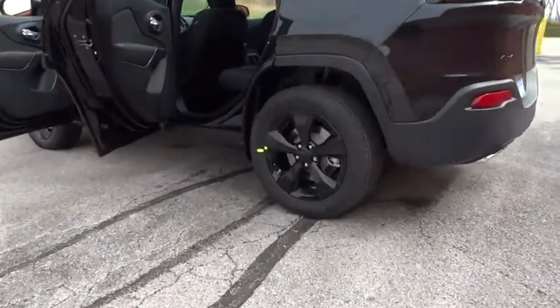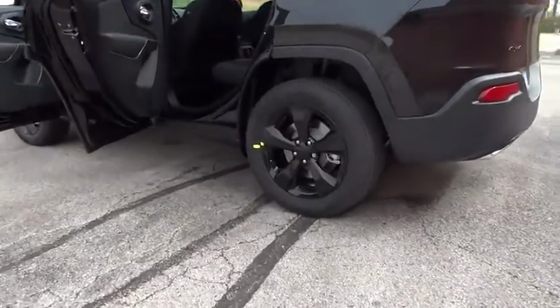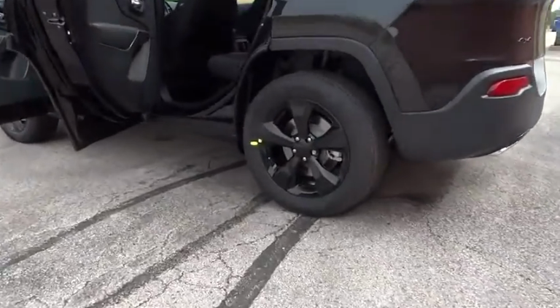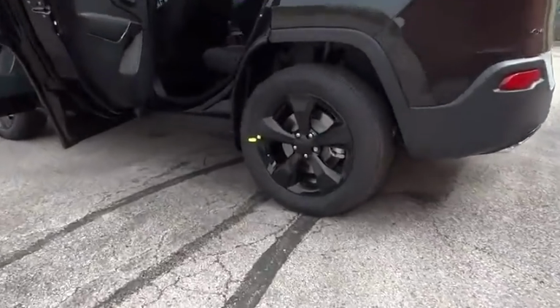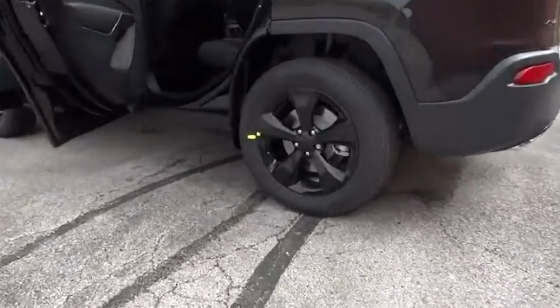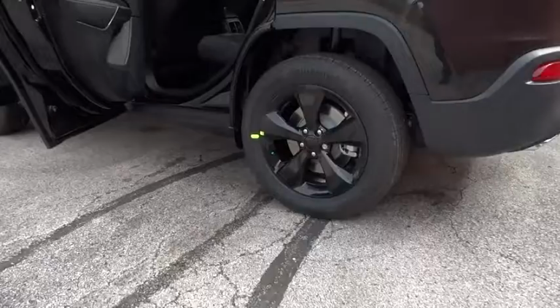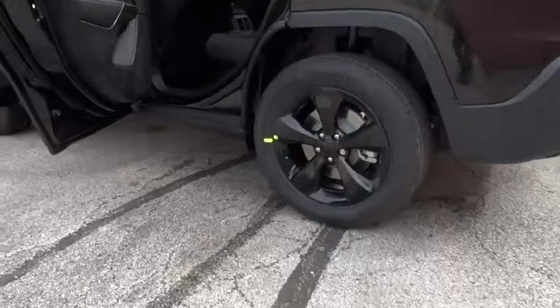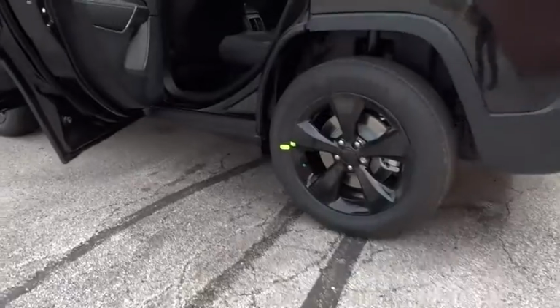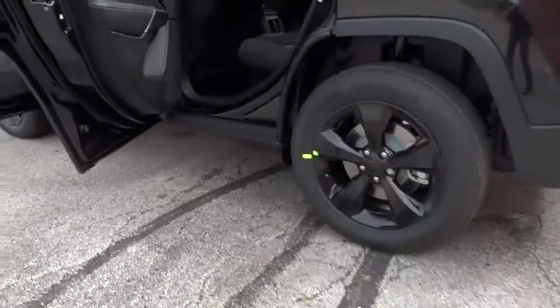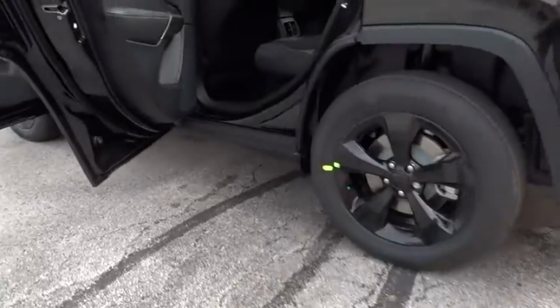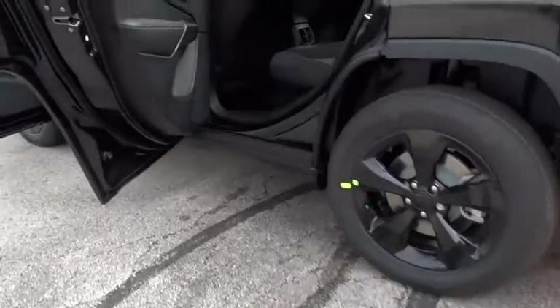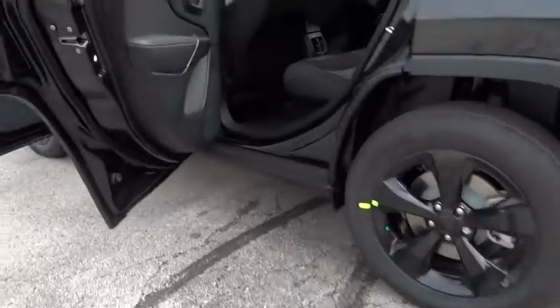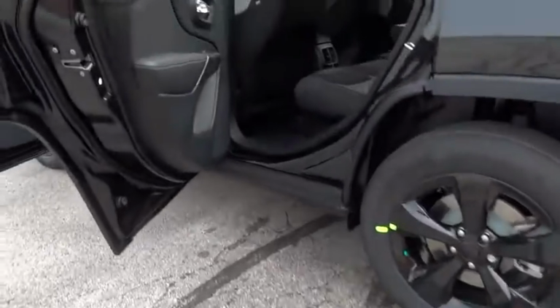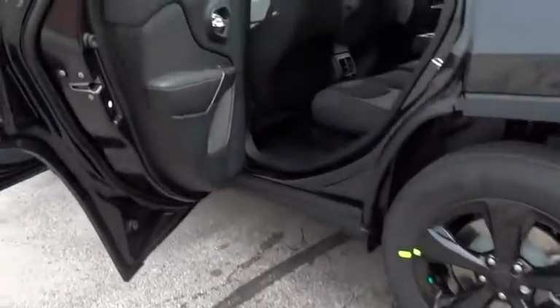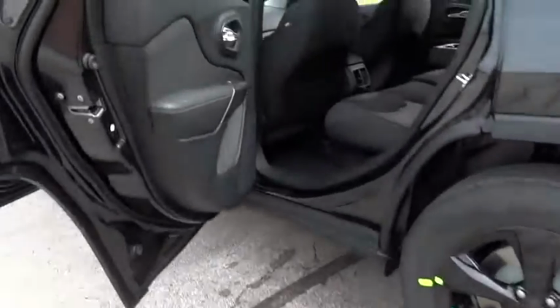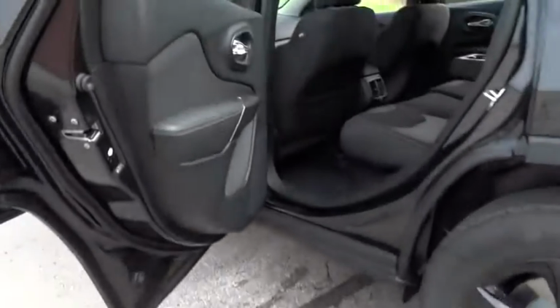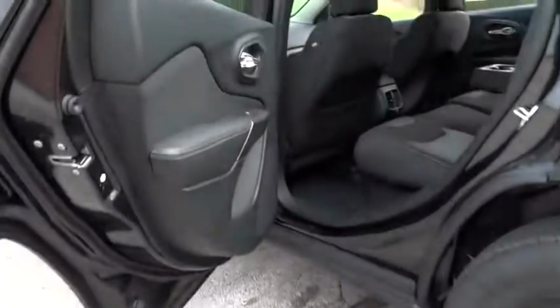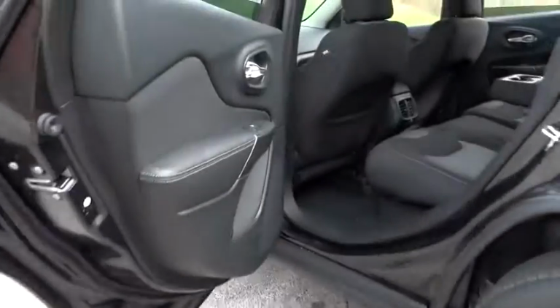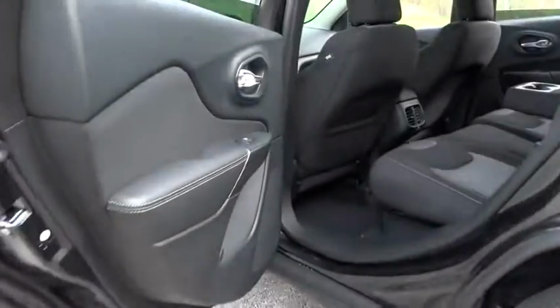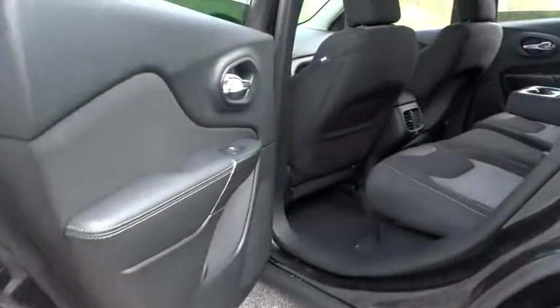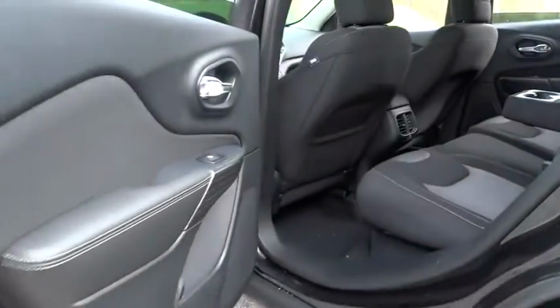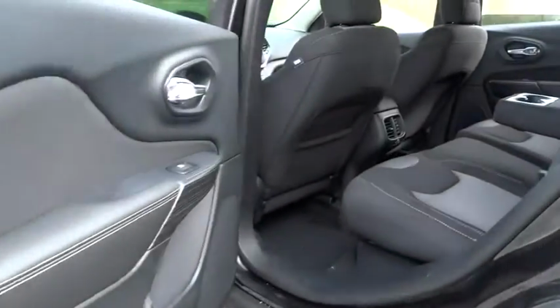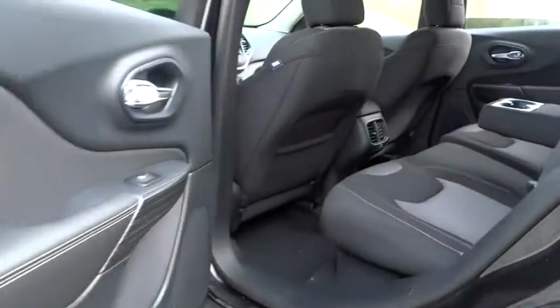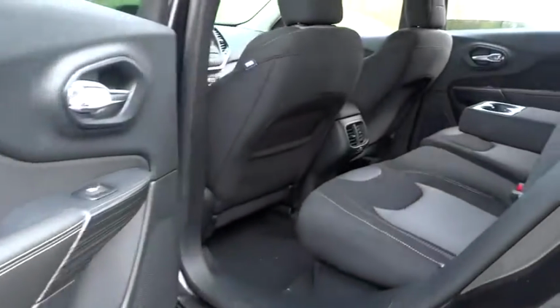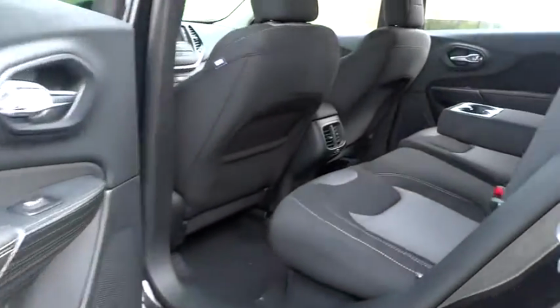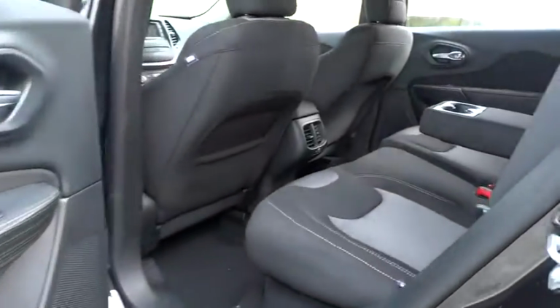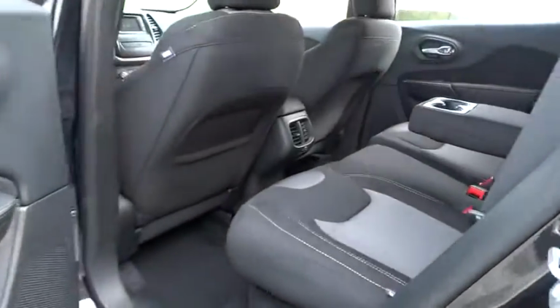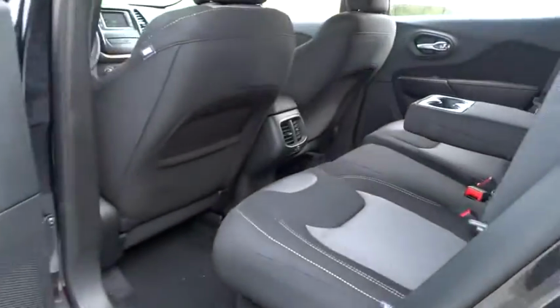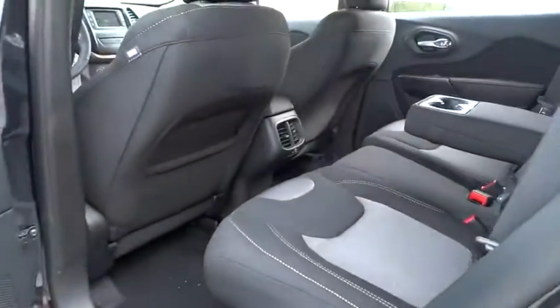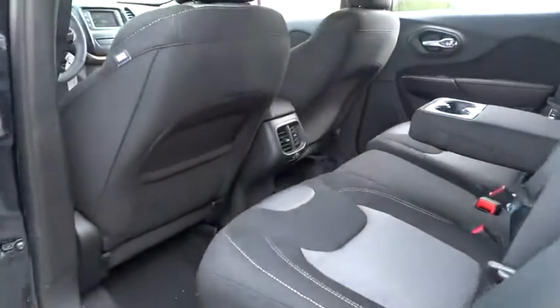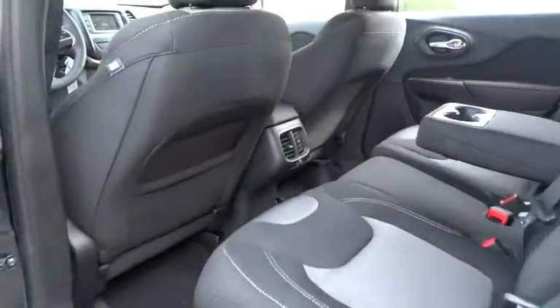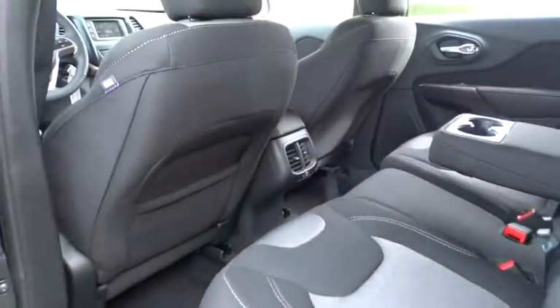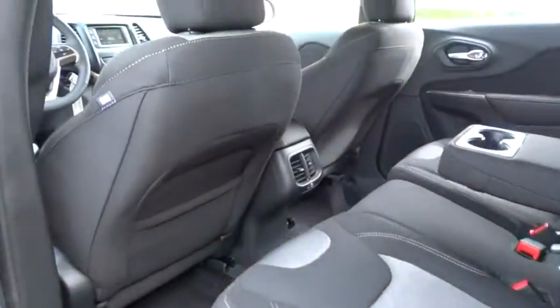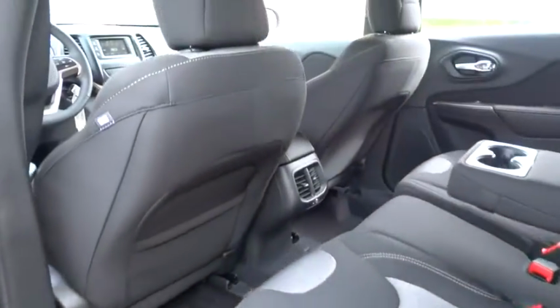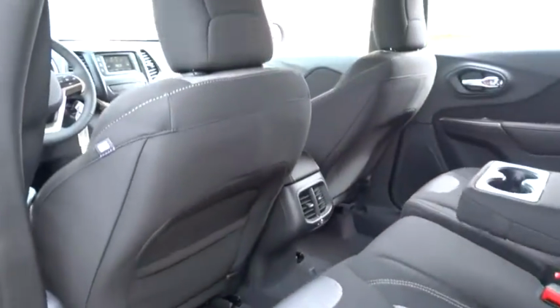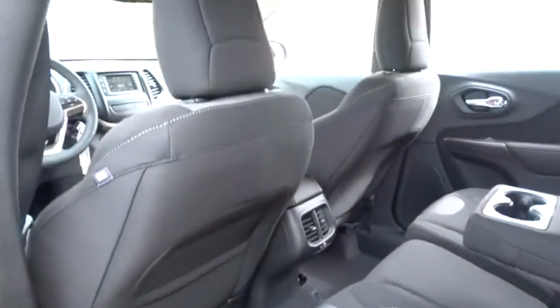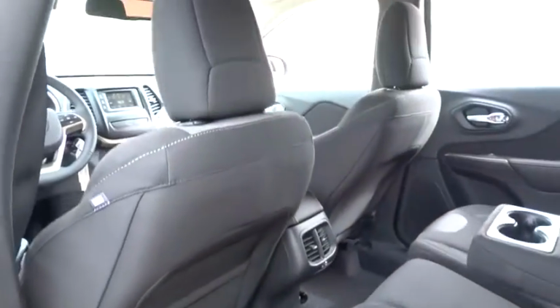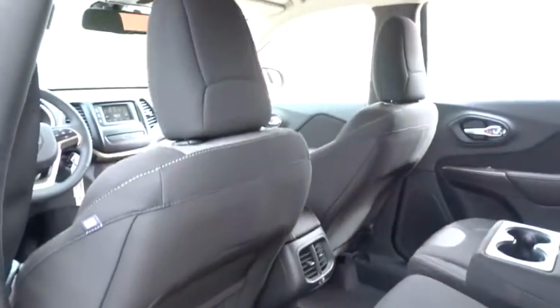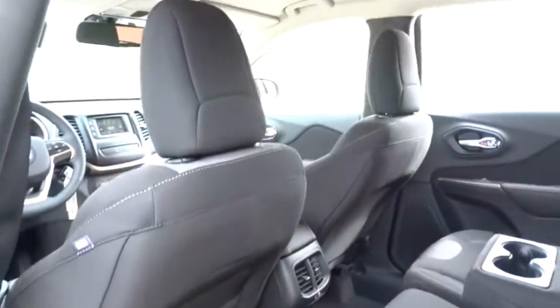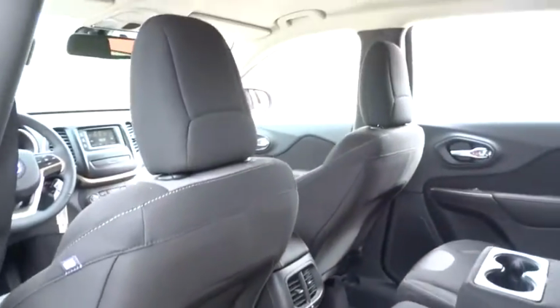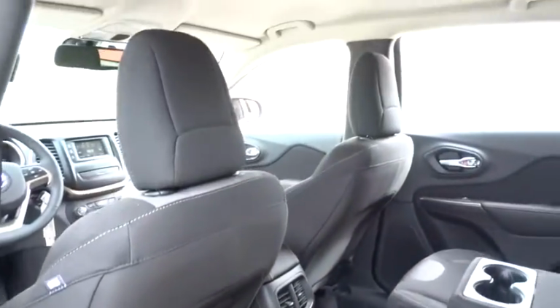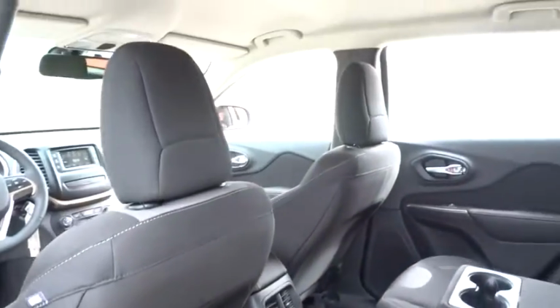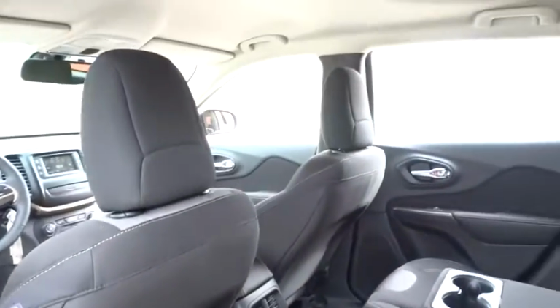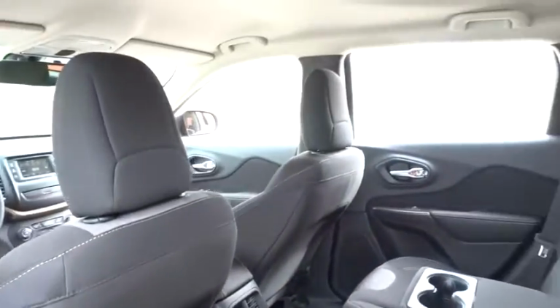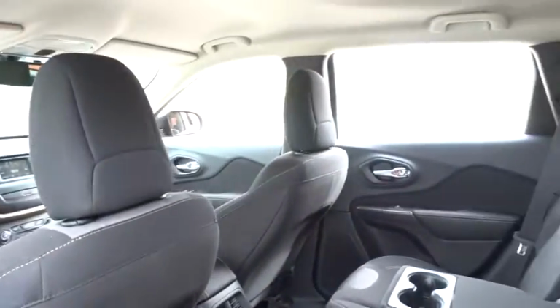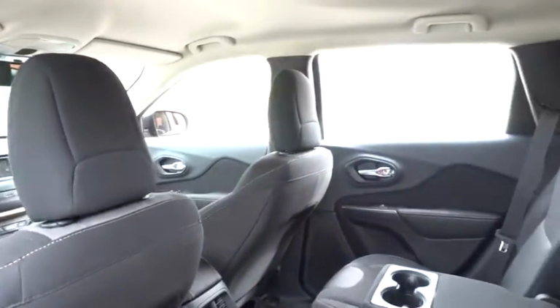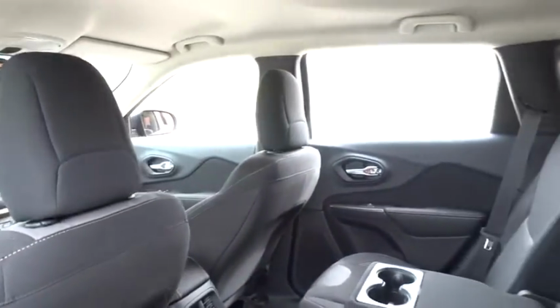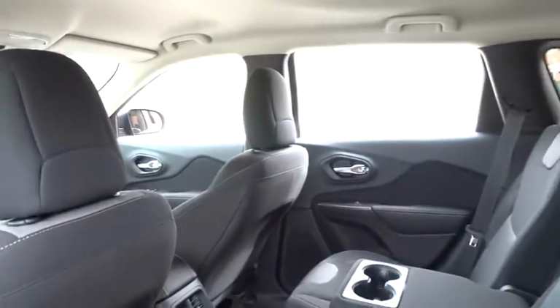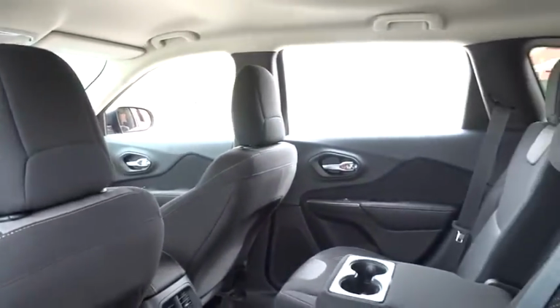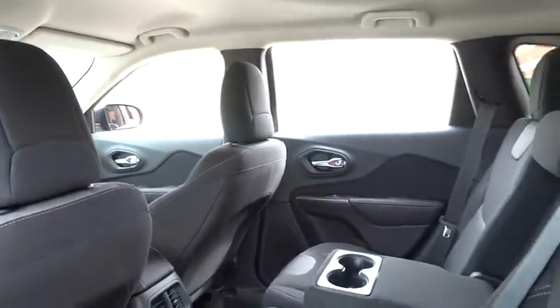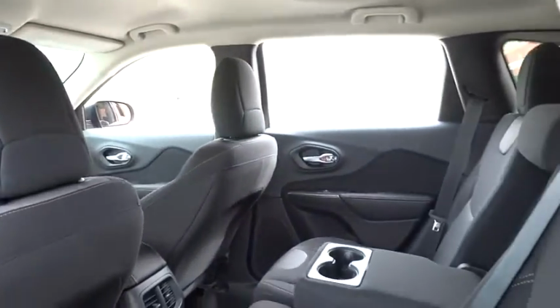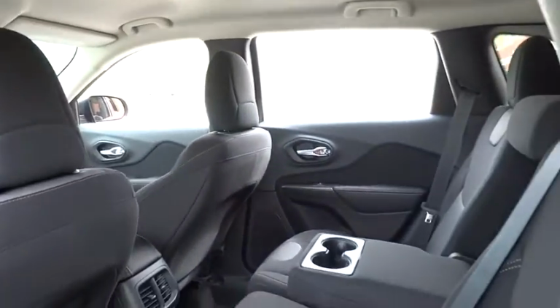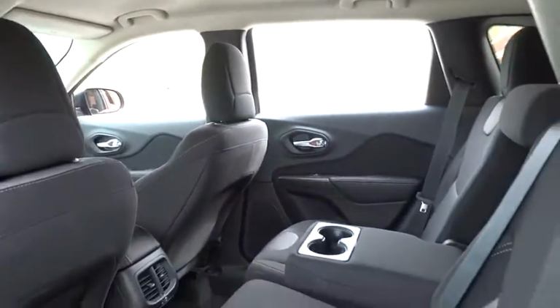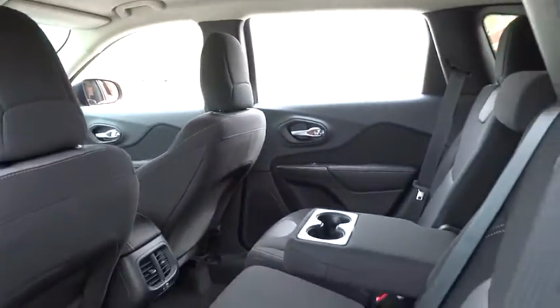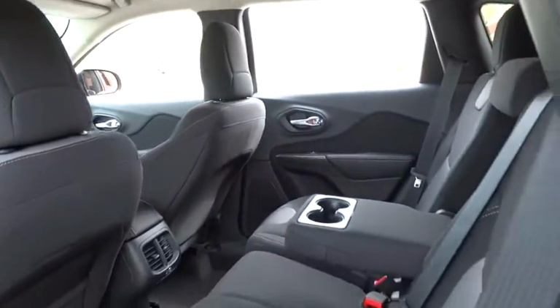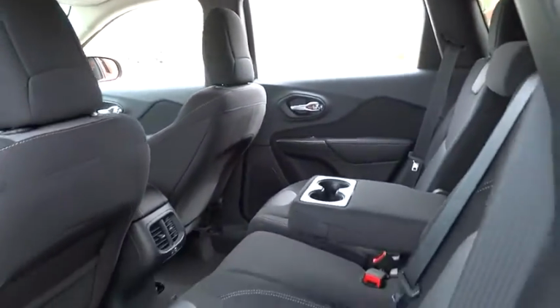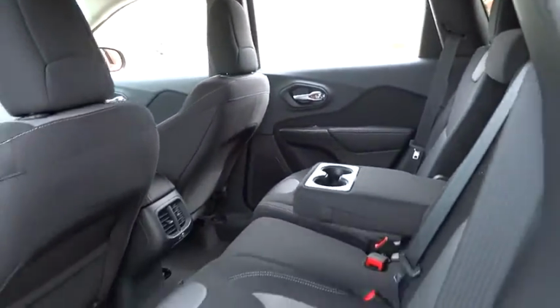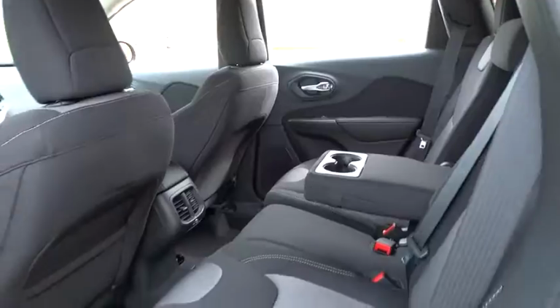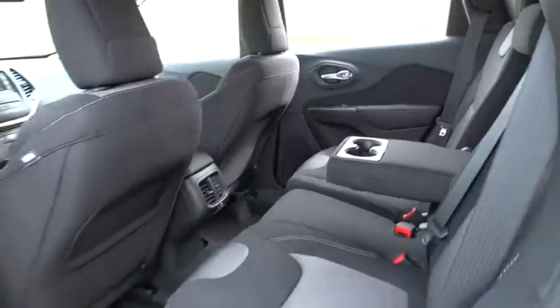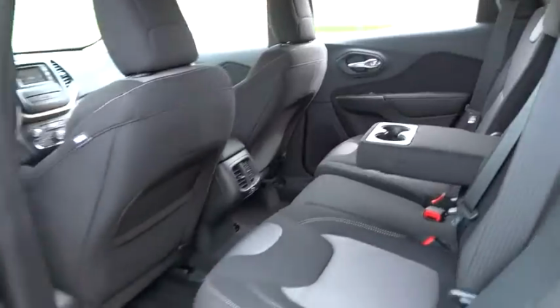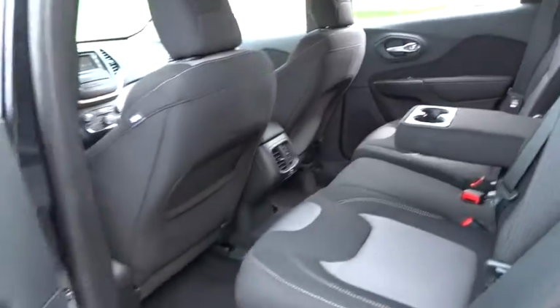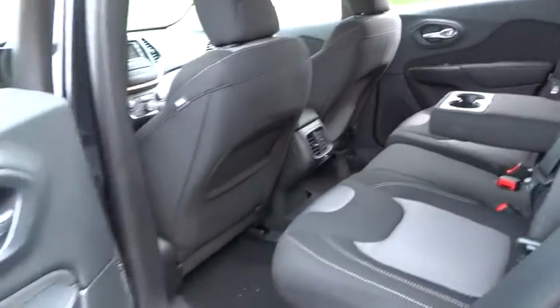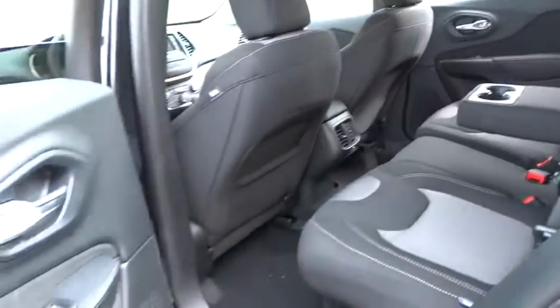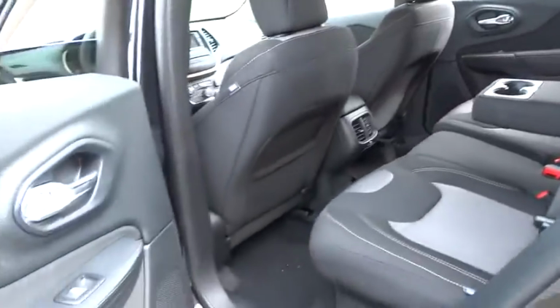Tachometer, brake assist, overhead console, remote keyless entry, panic alarm, rear window wiper.